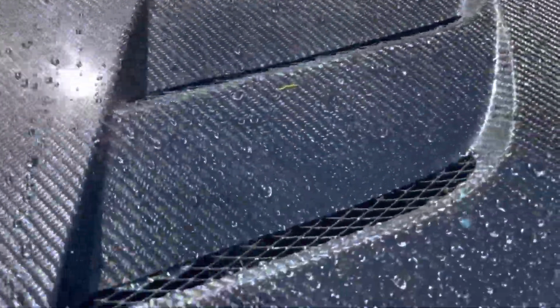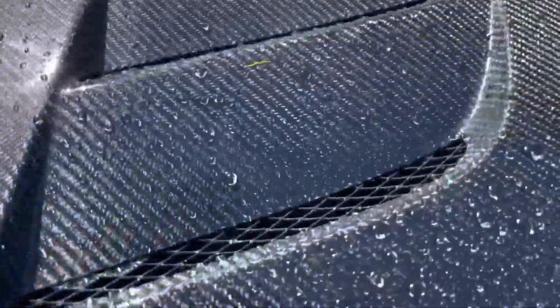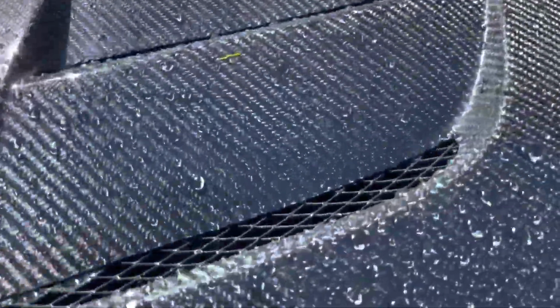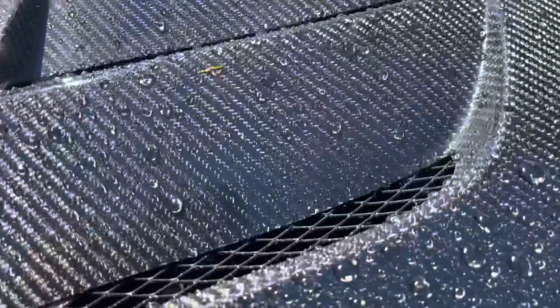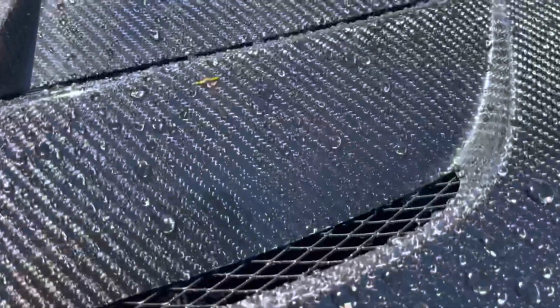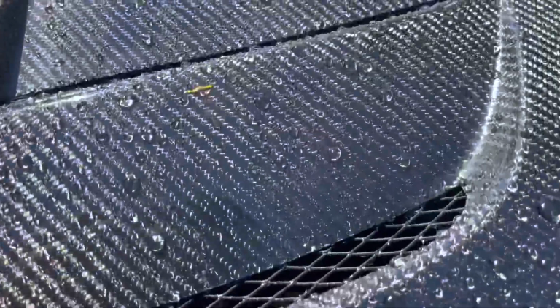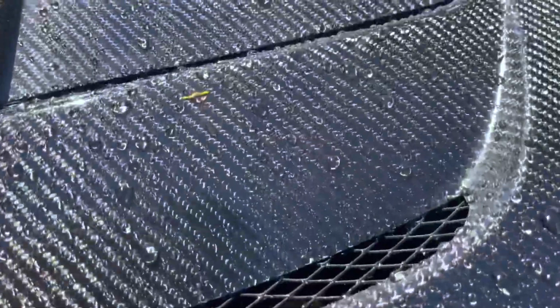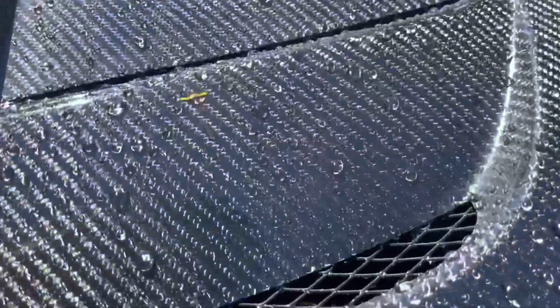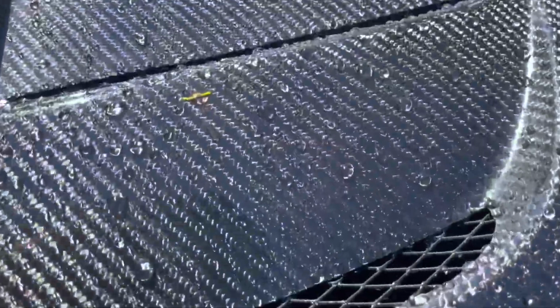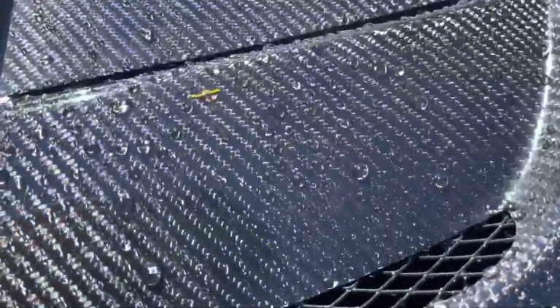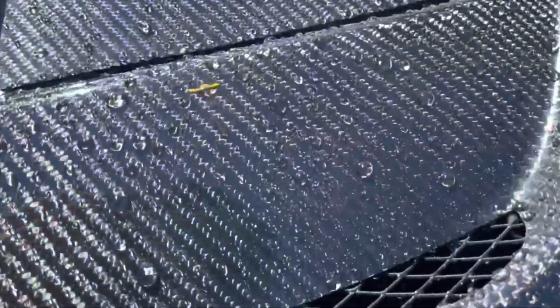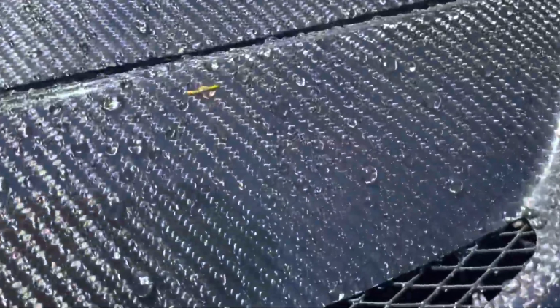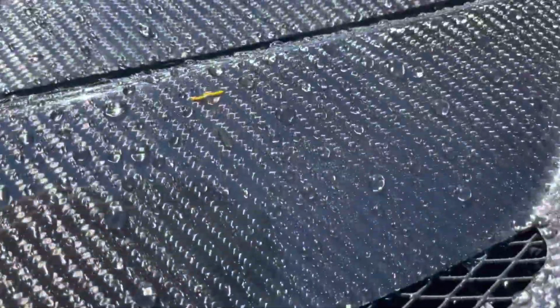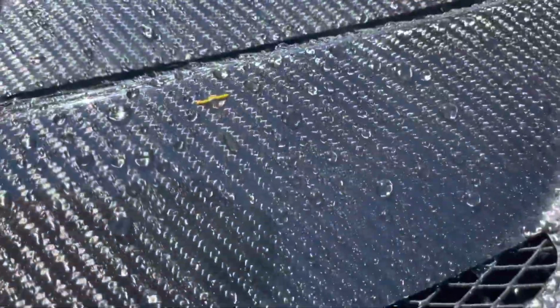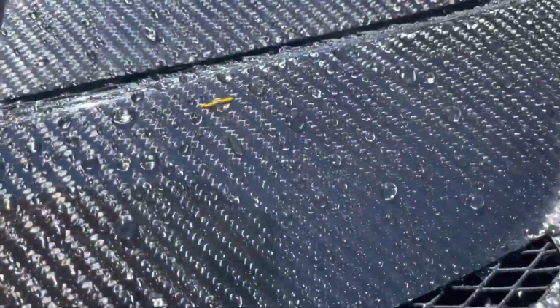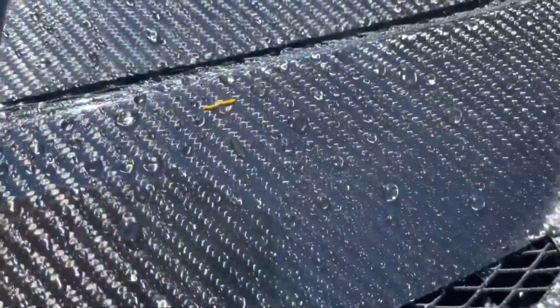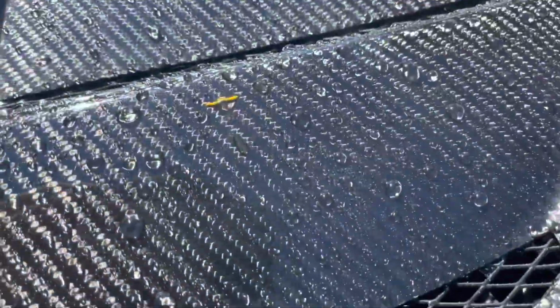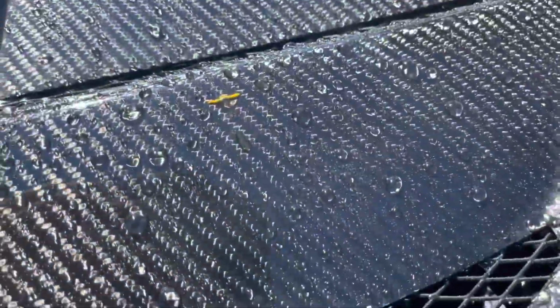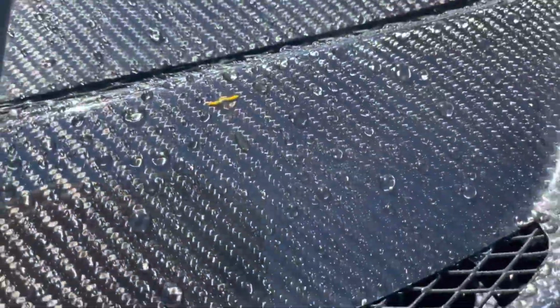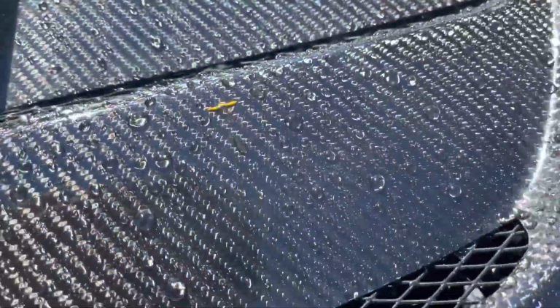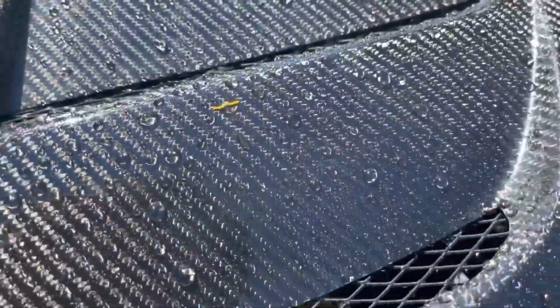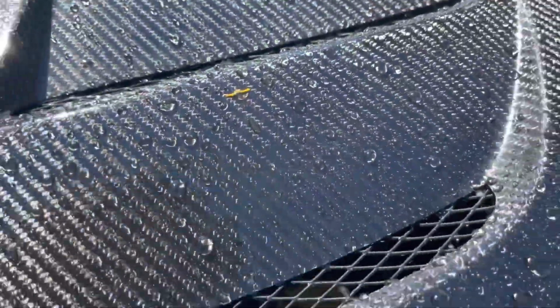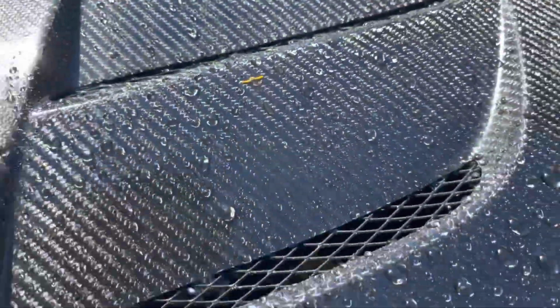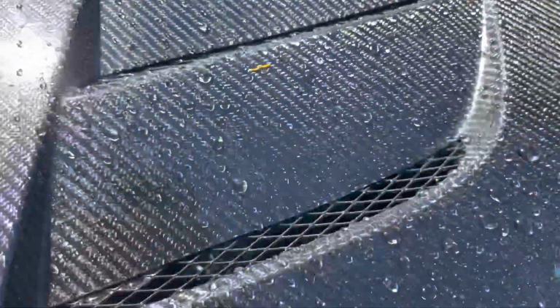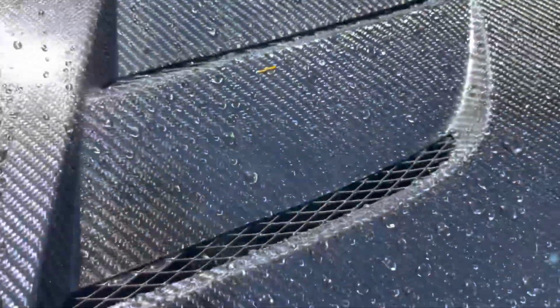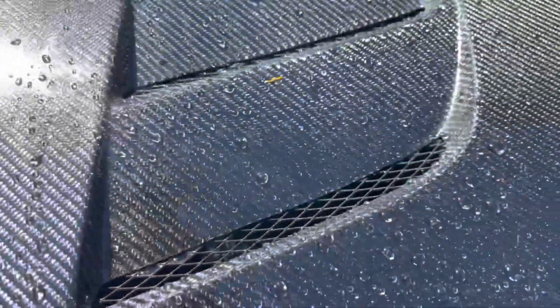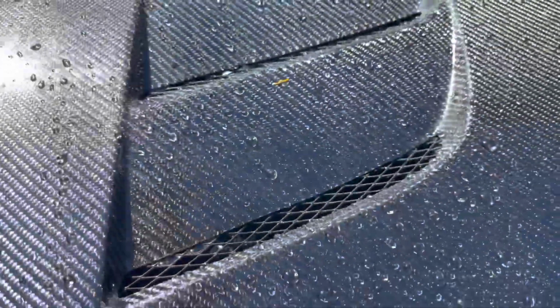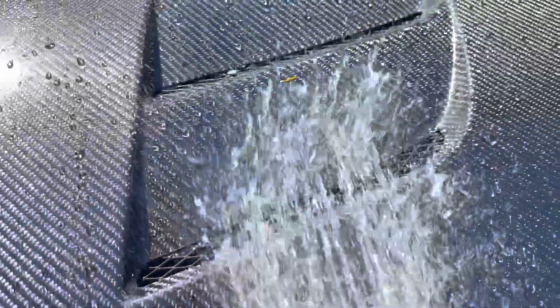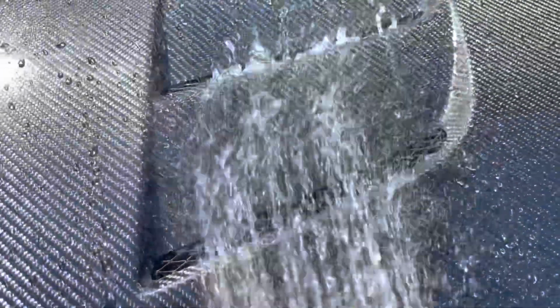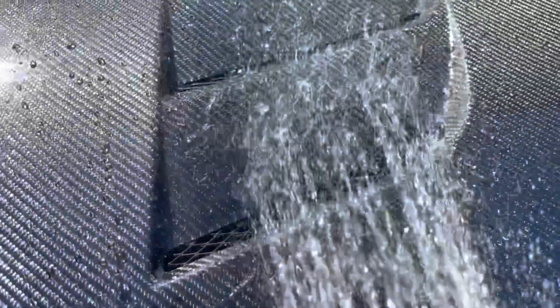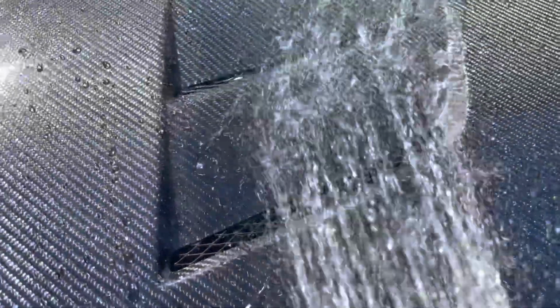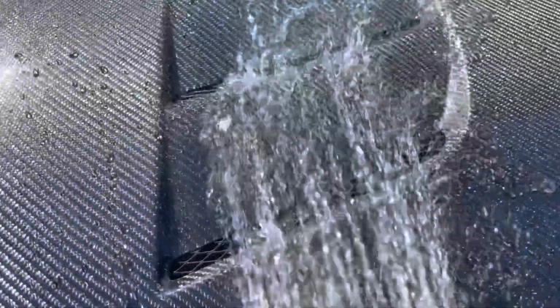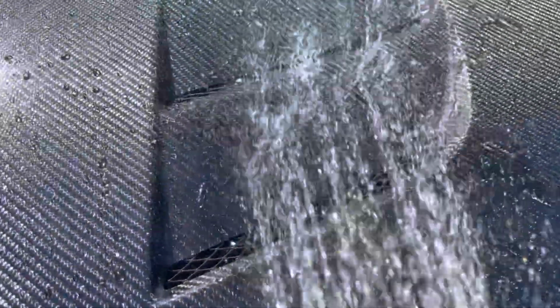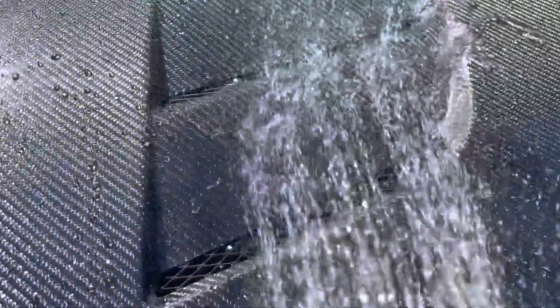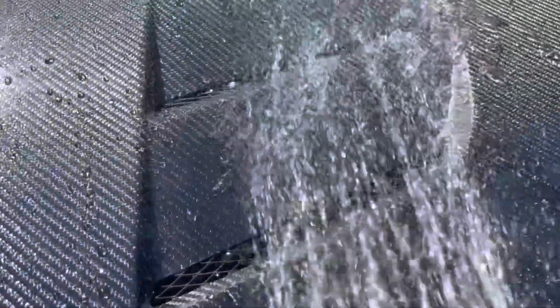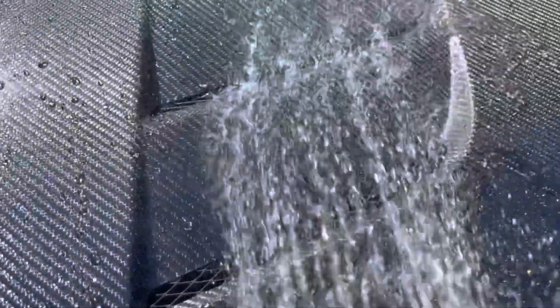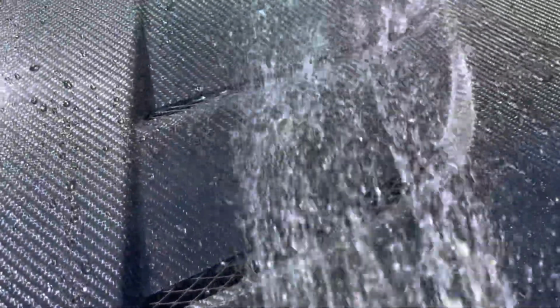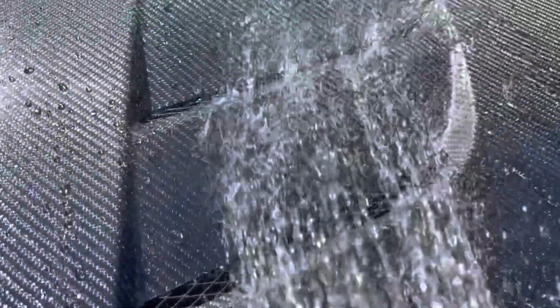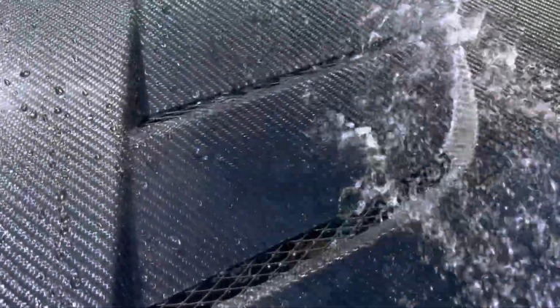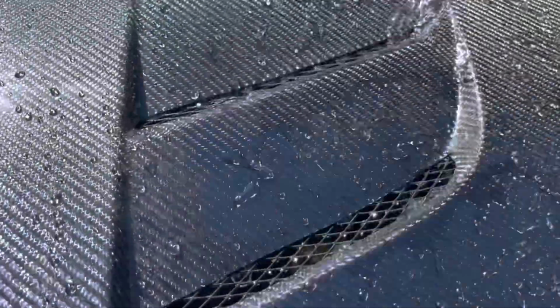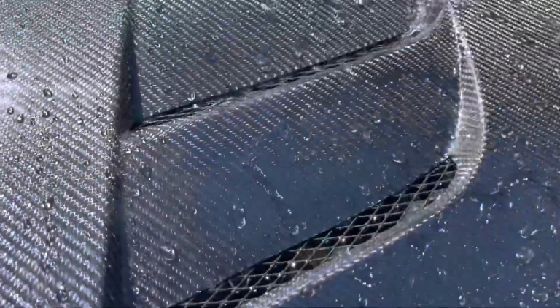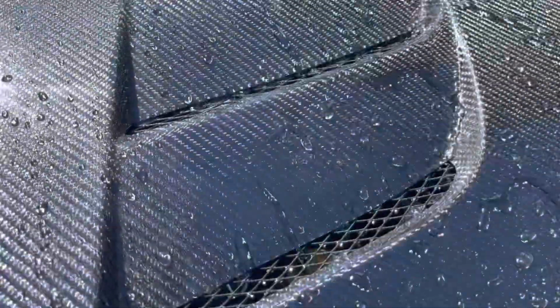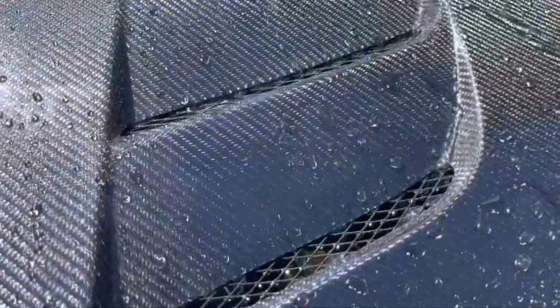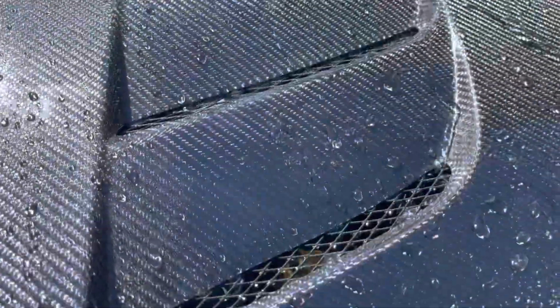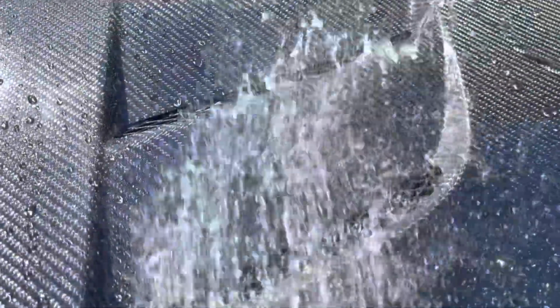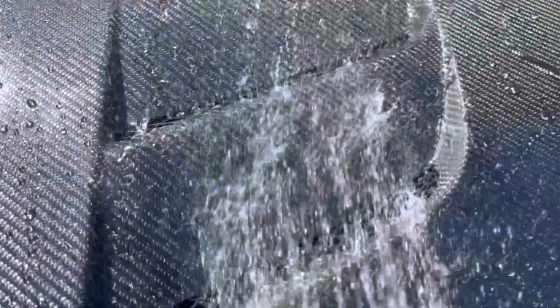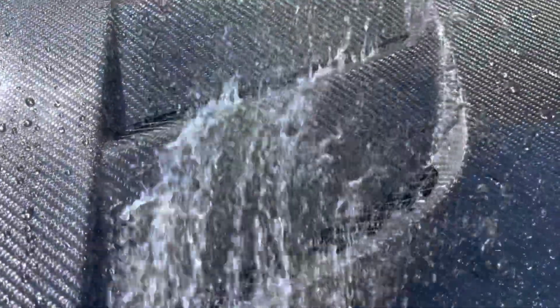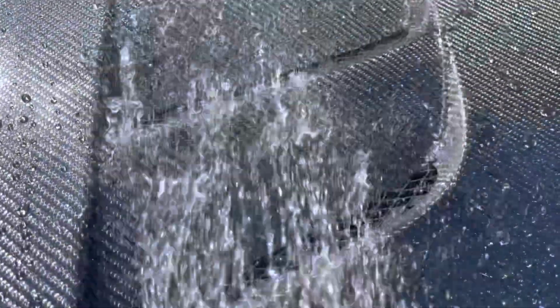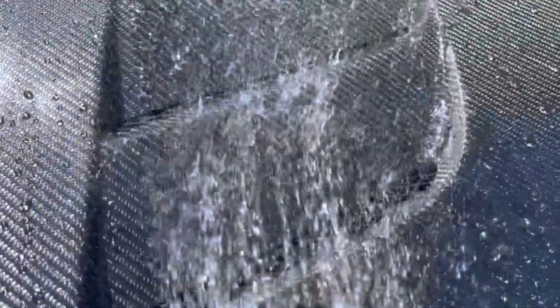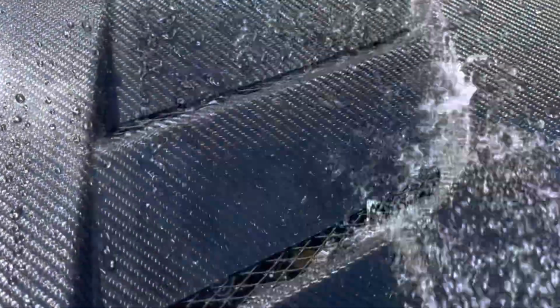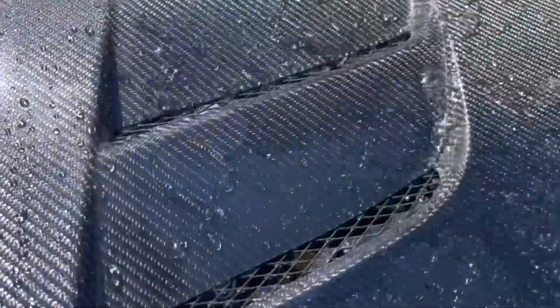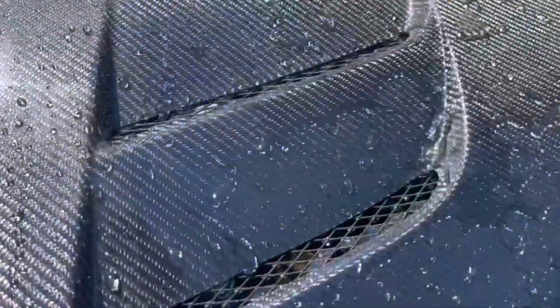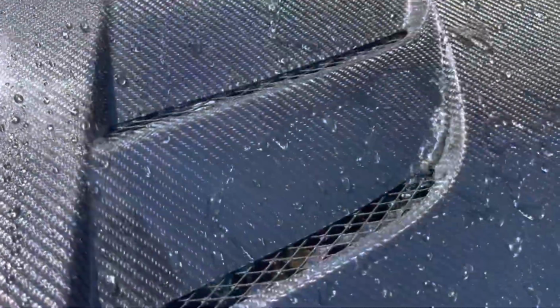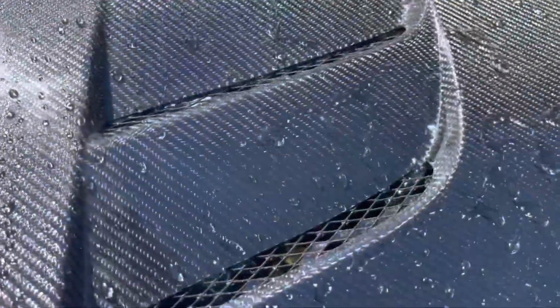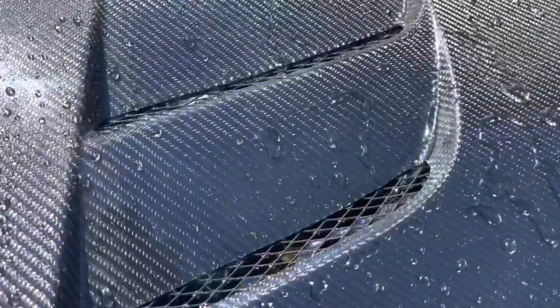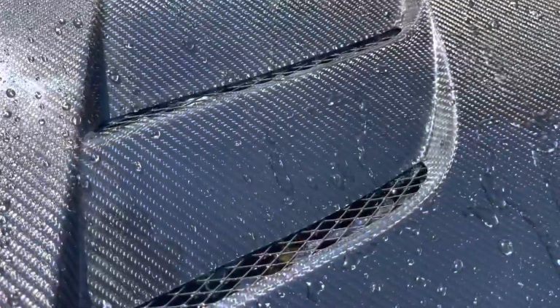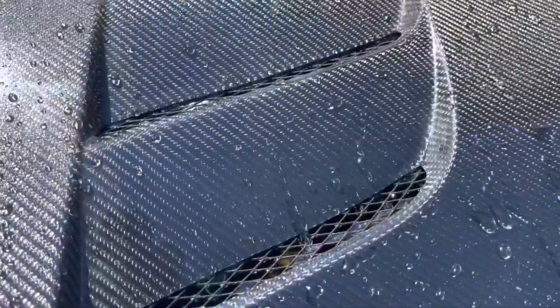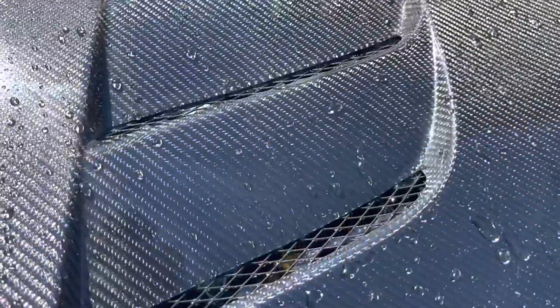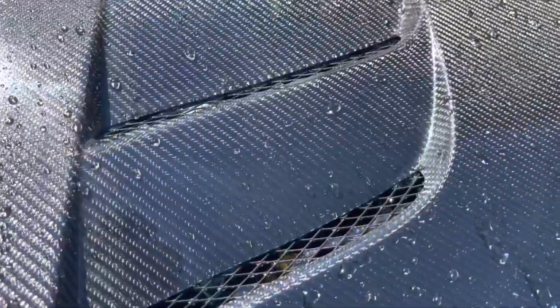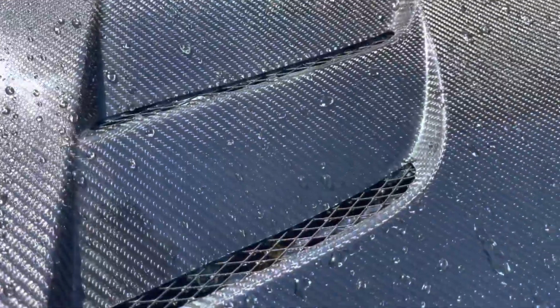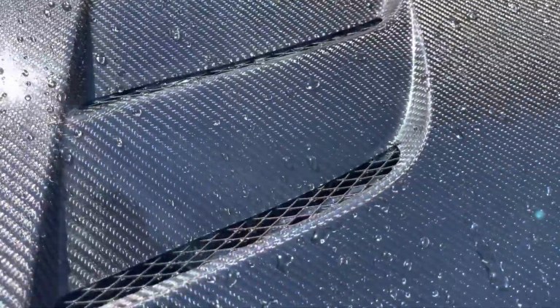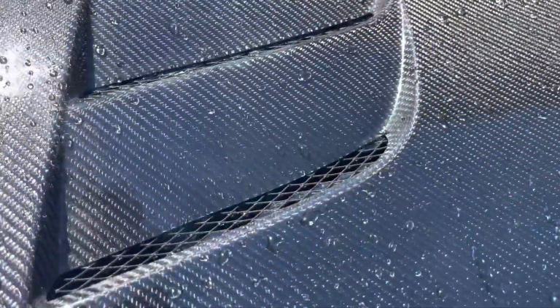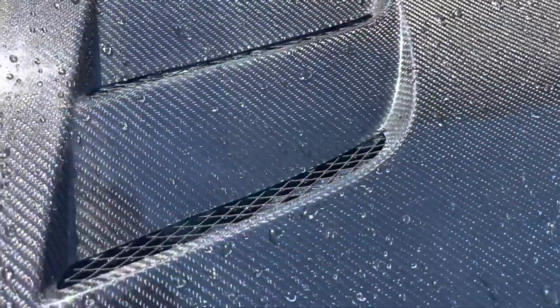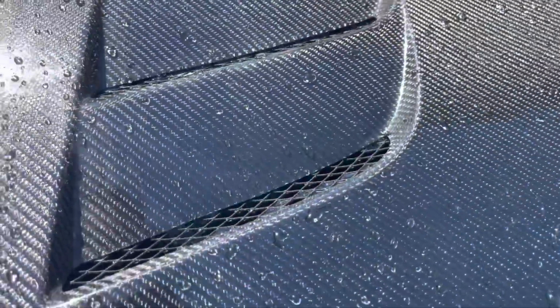You can see right there there's a little bit of bird poop — just comes right off.